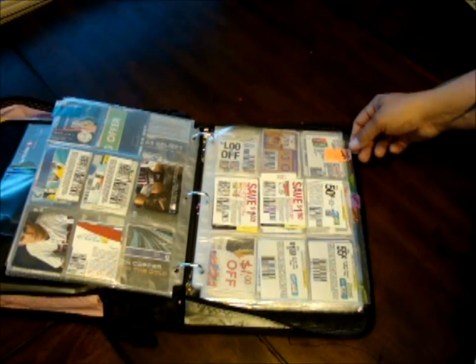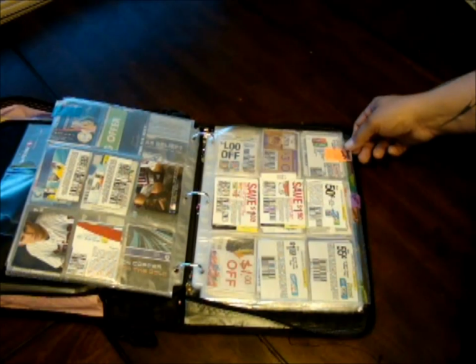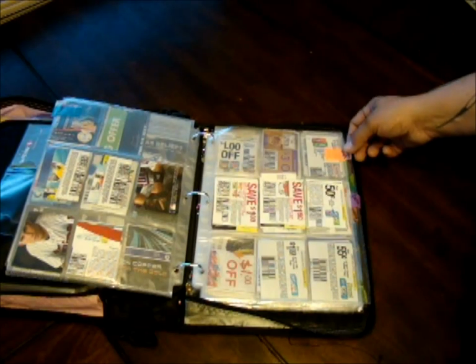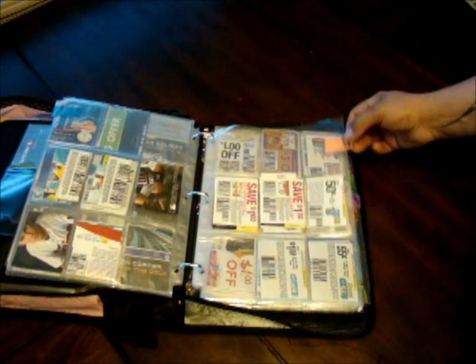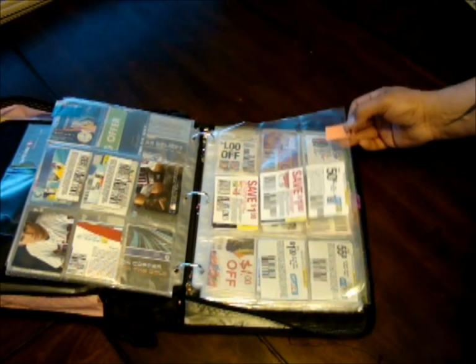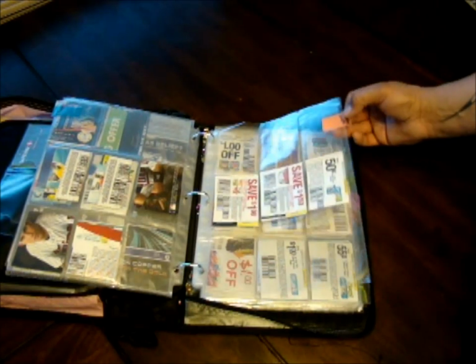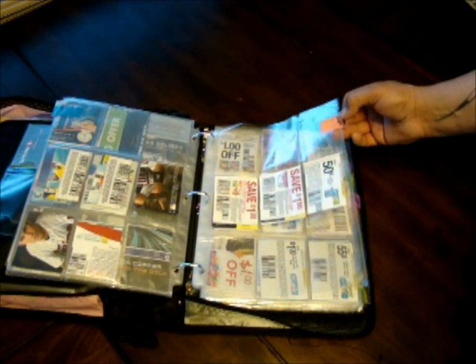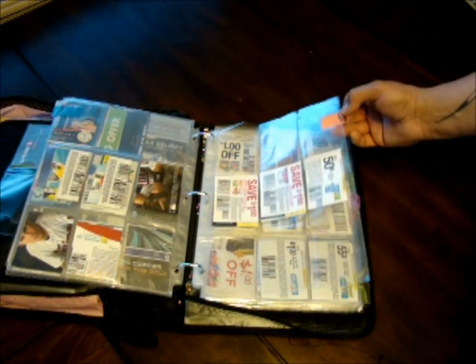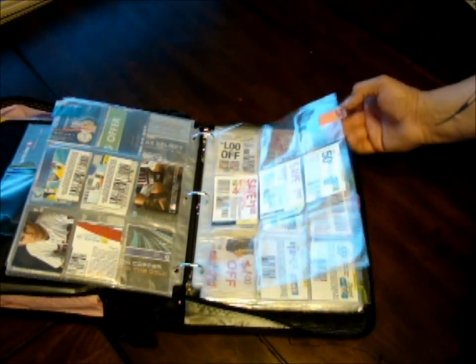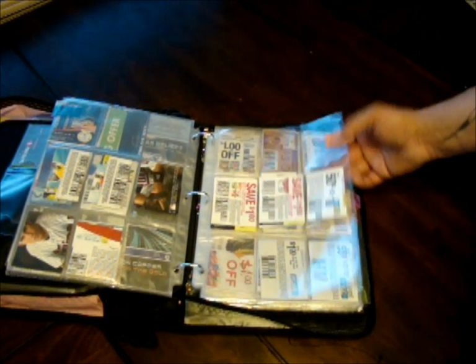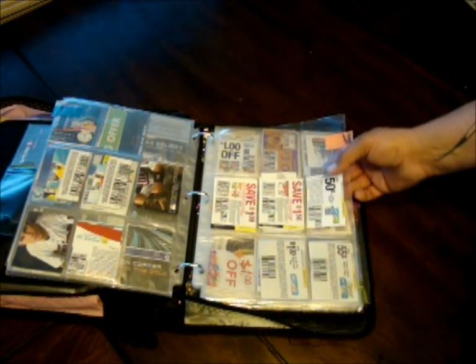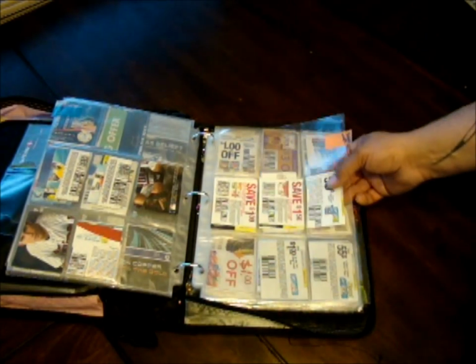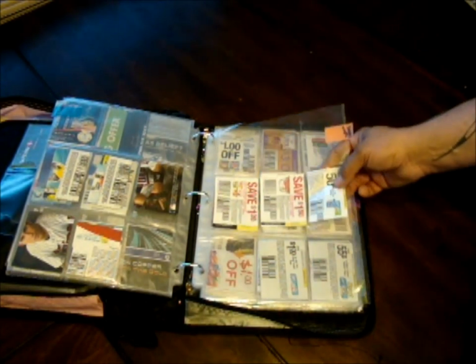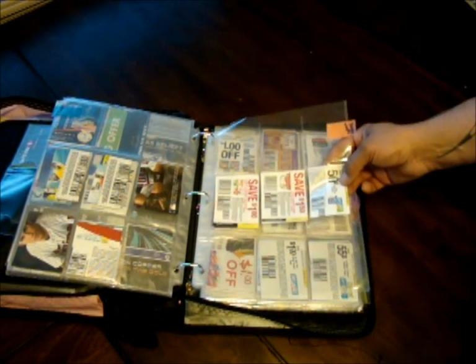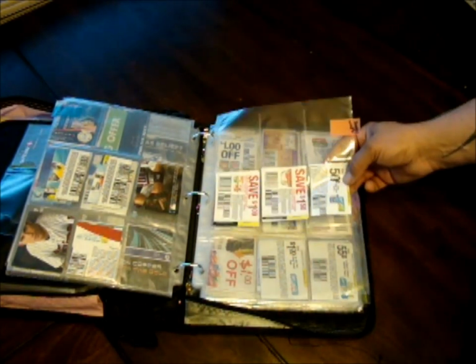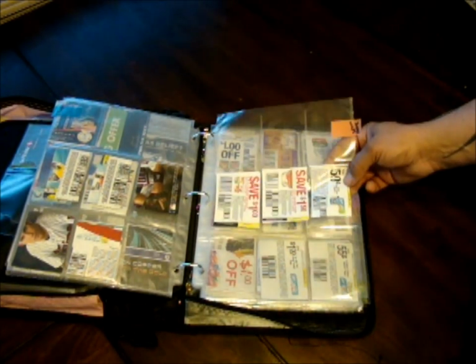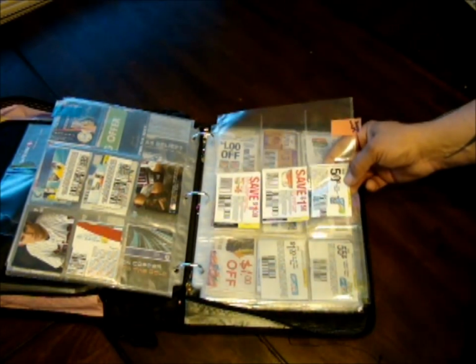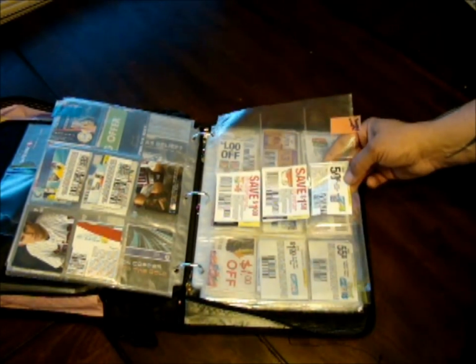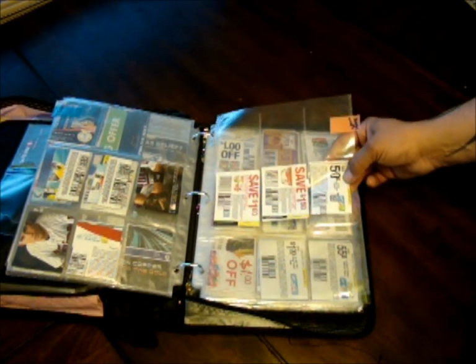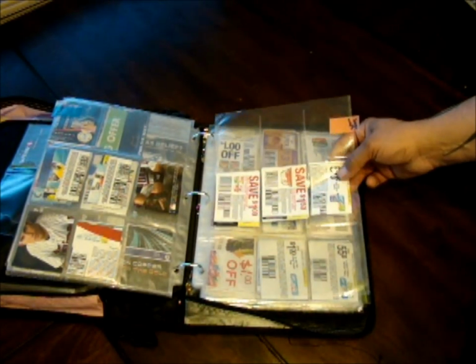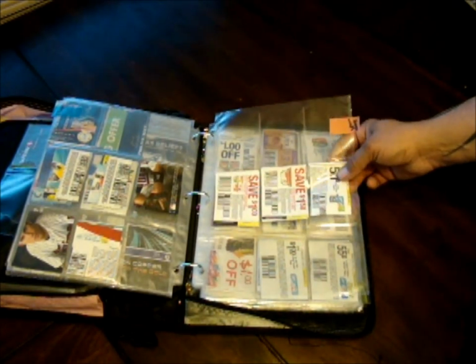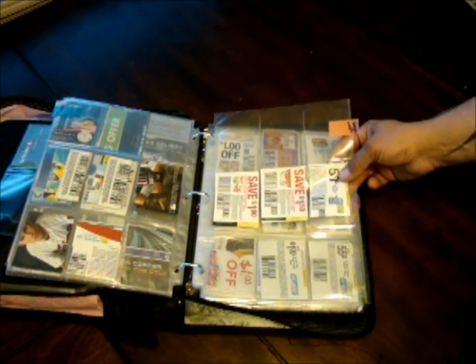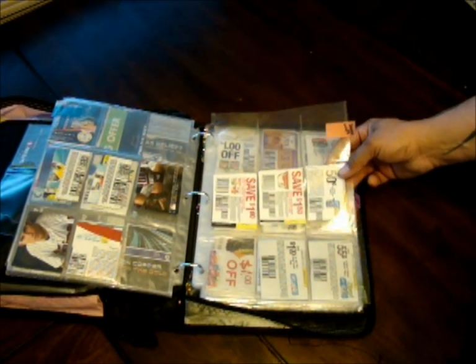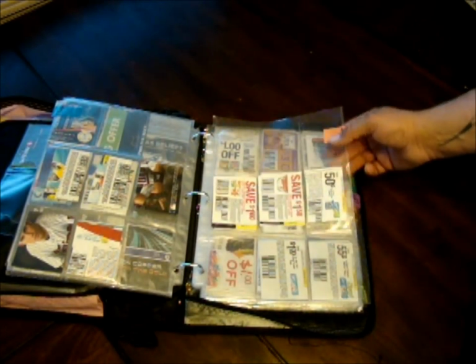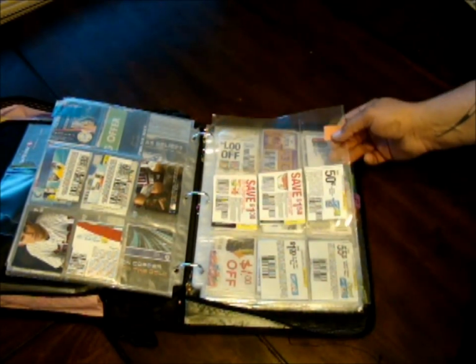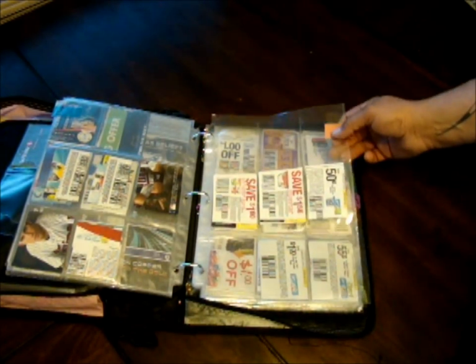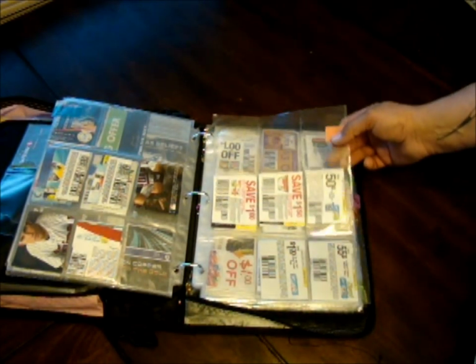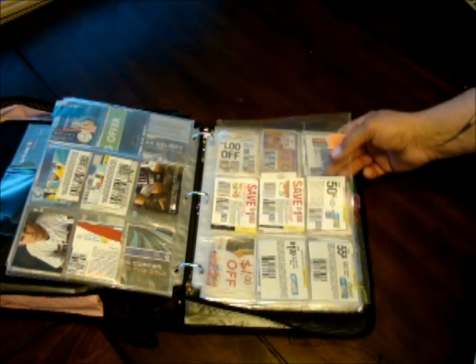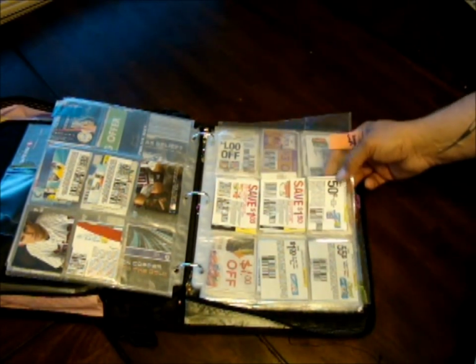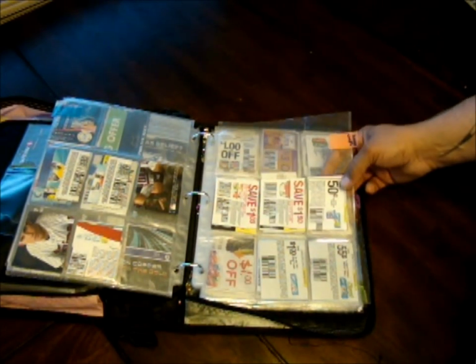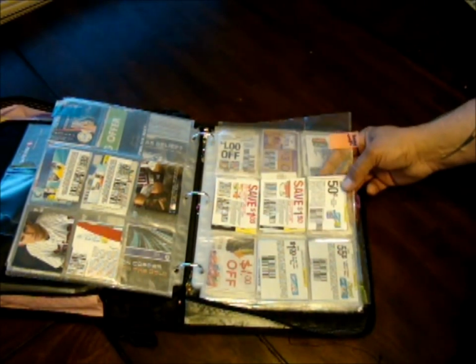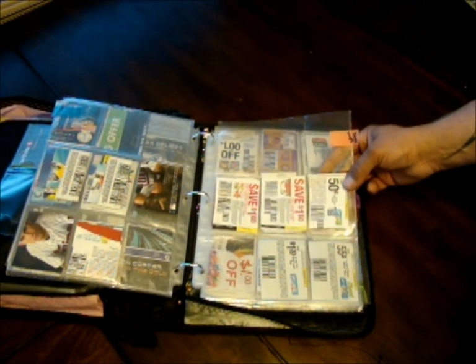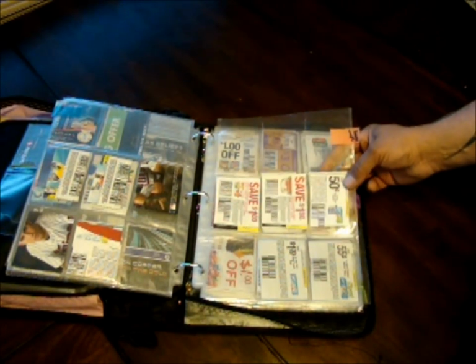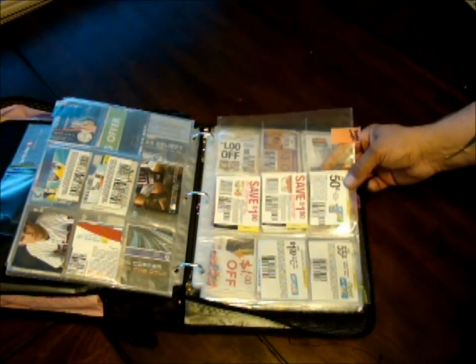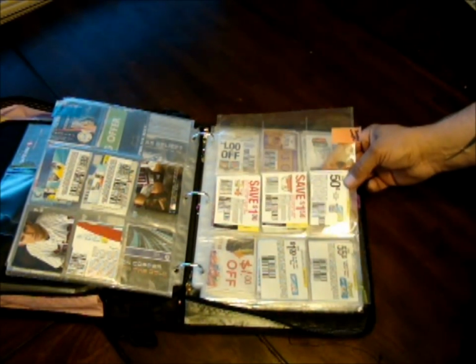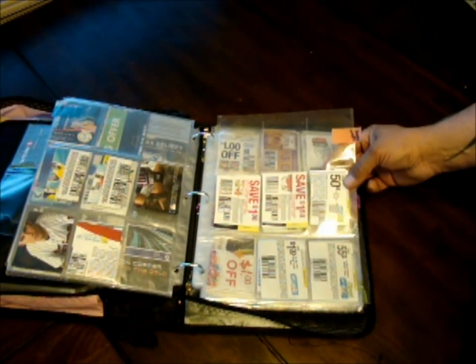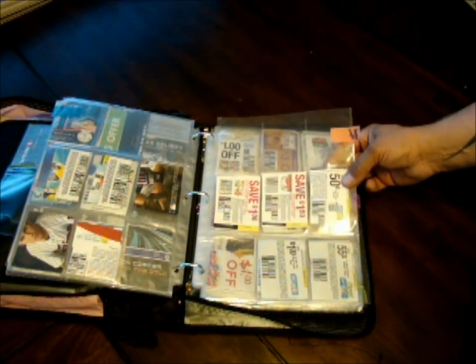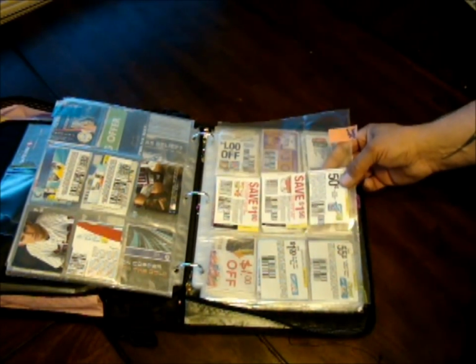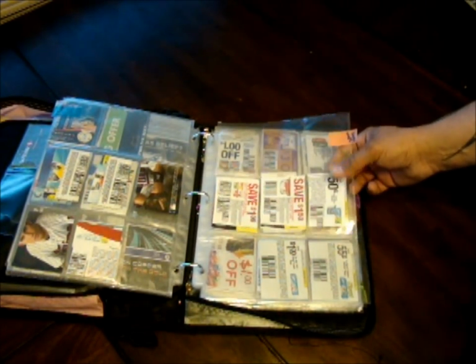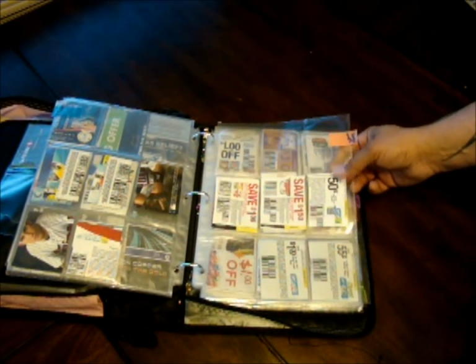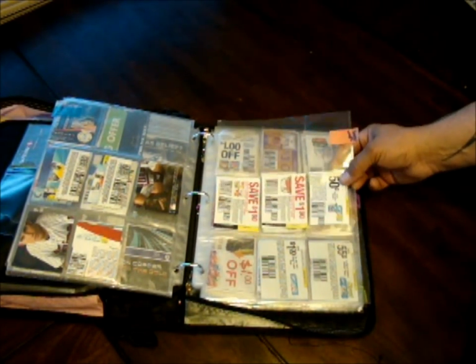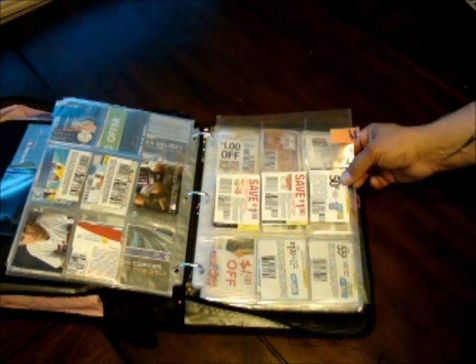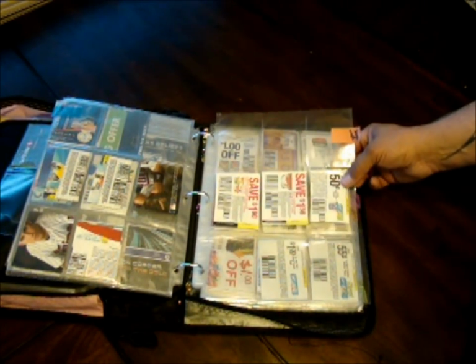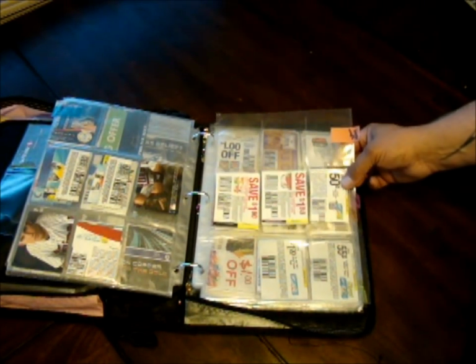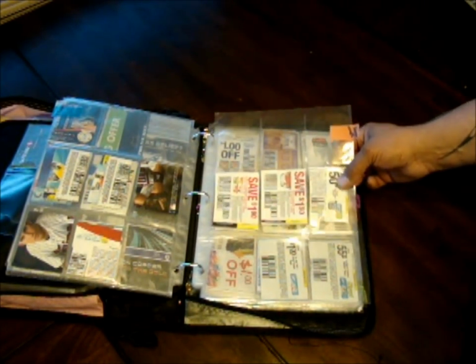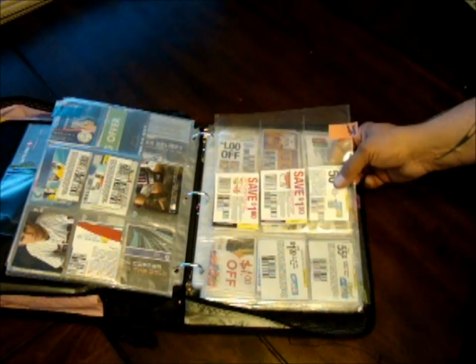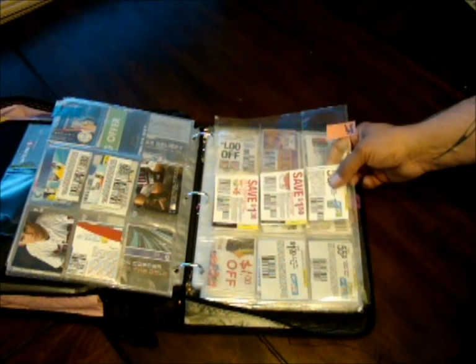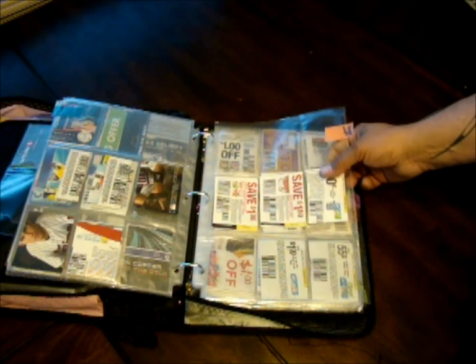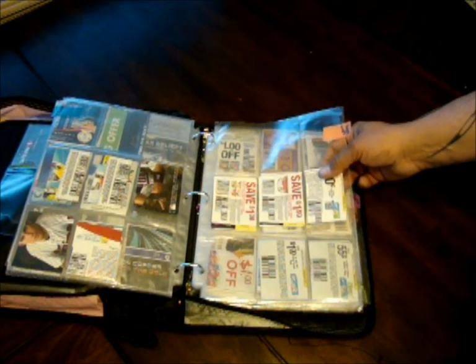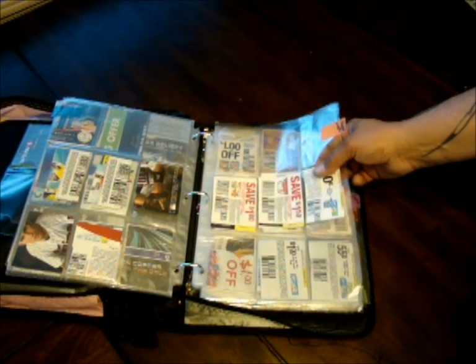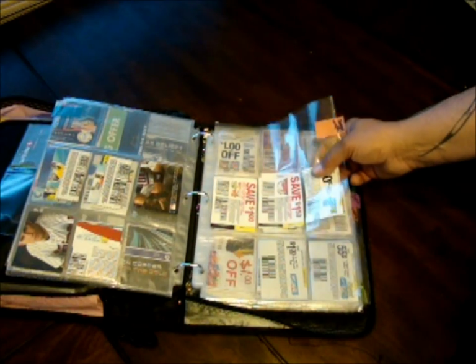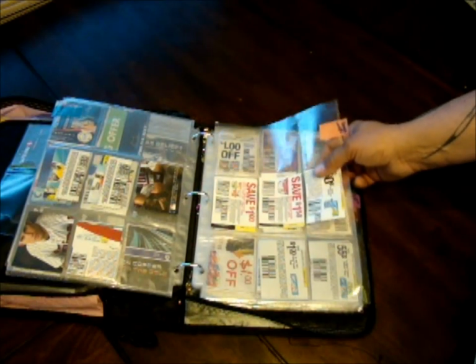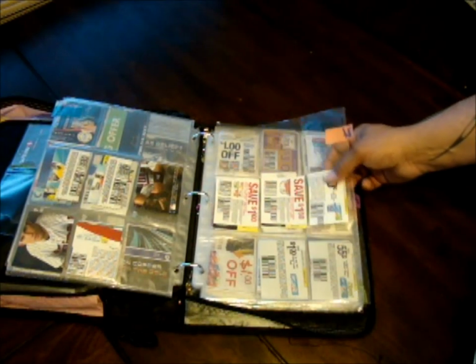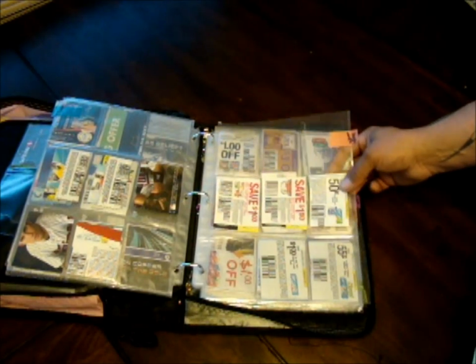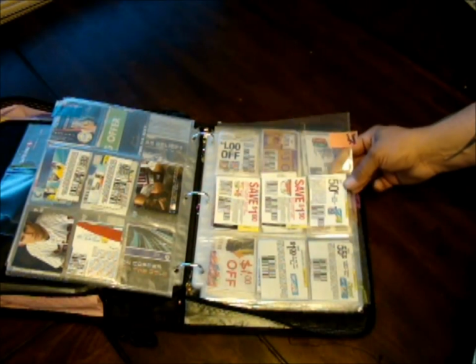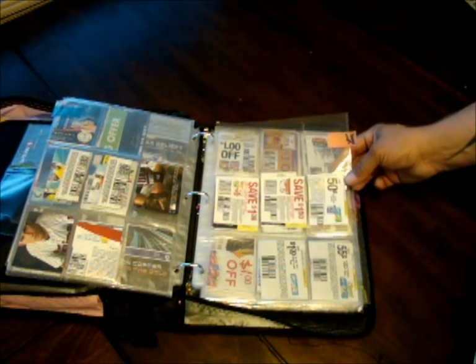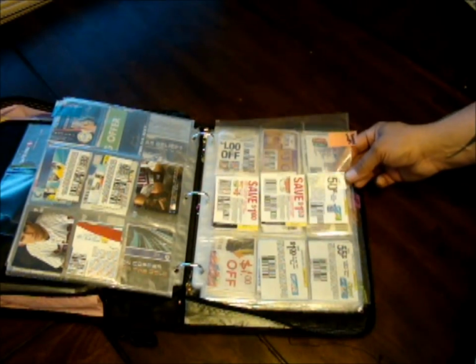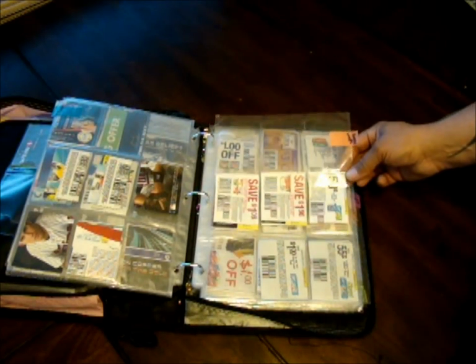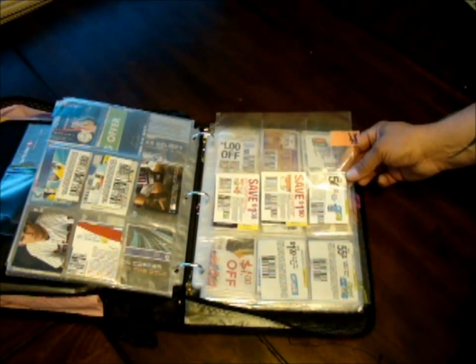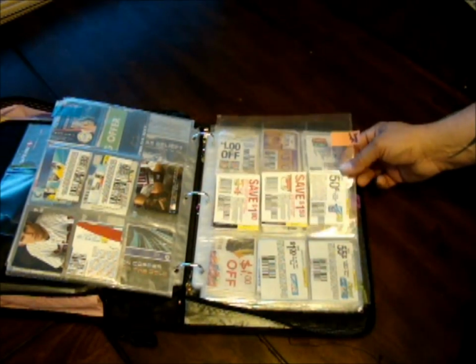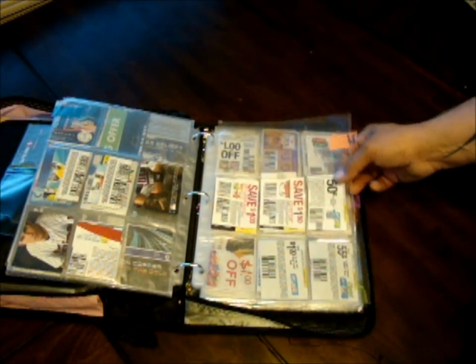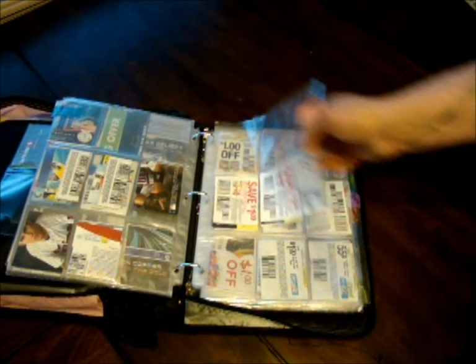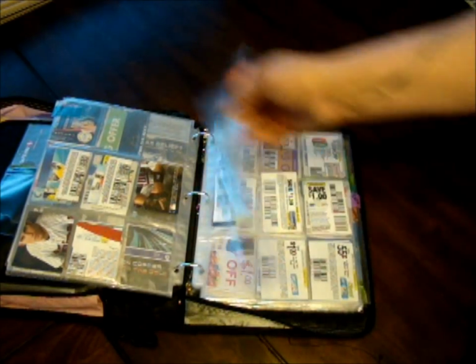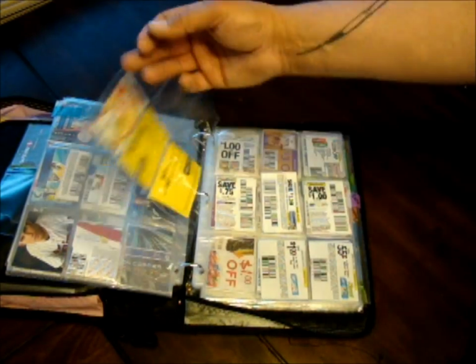The next one is bags and wraps — tinfoils, bags, plastic Ziploc baggies, and all that stuff.